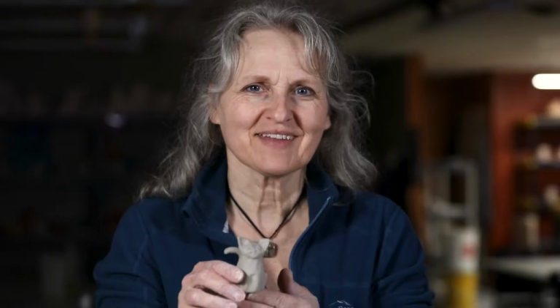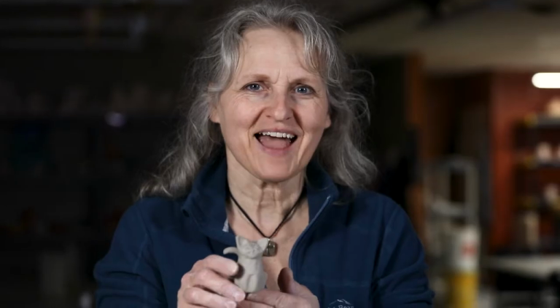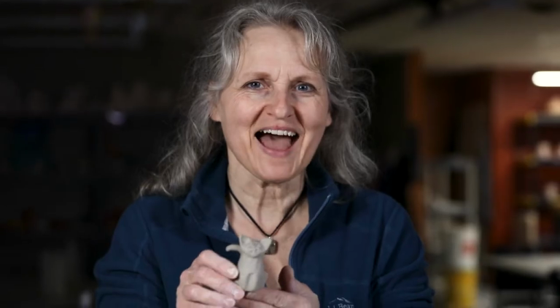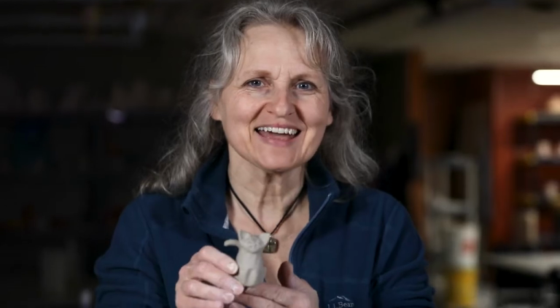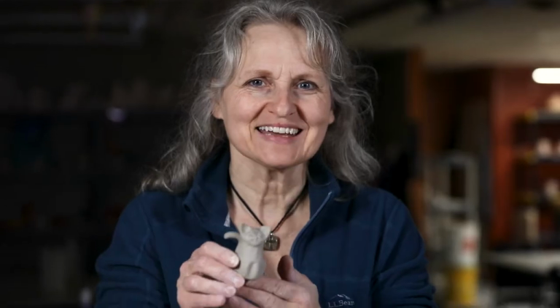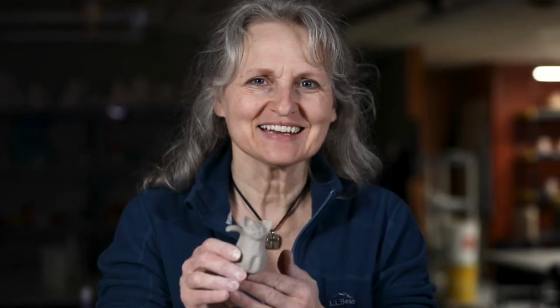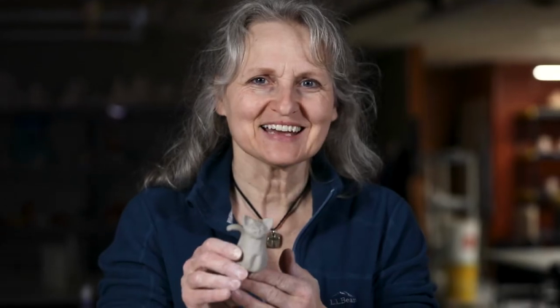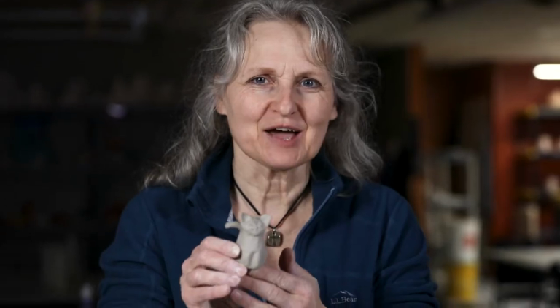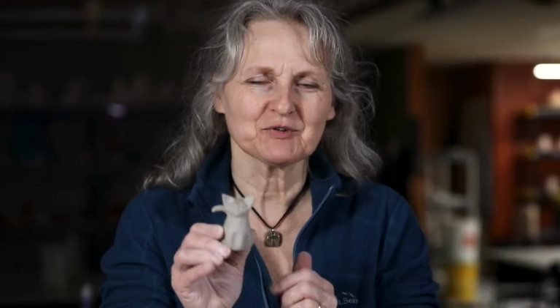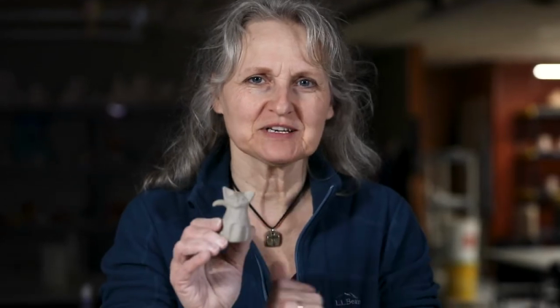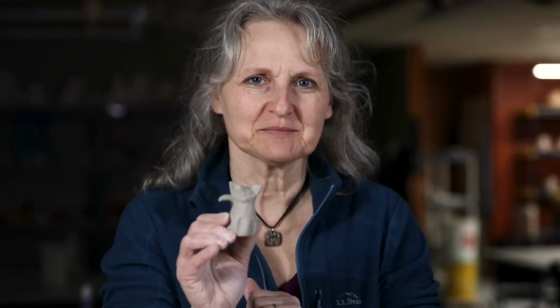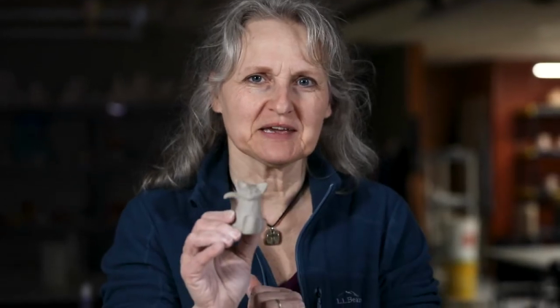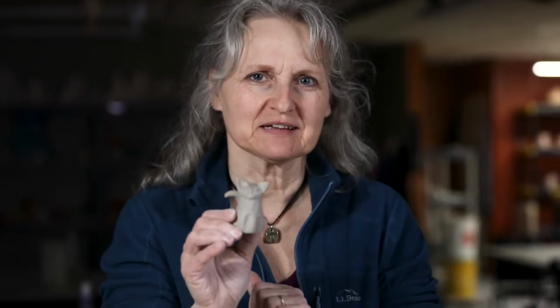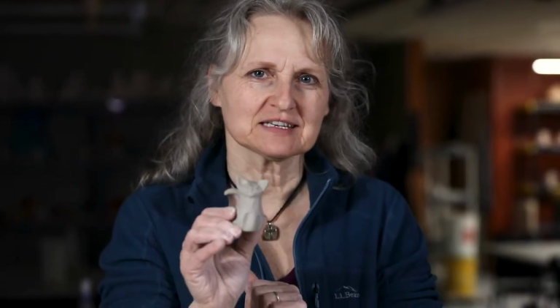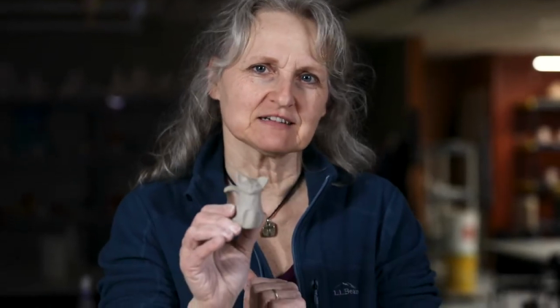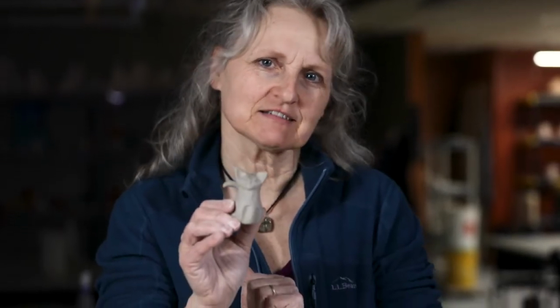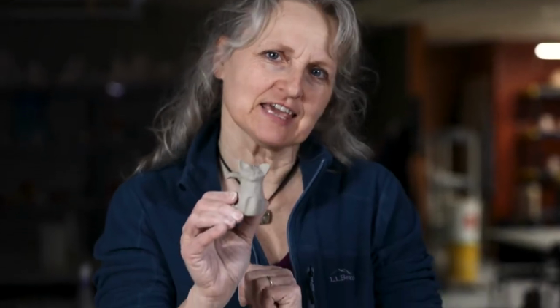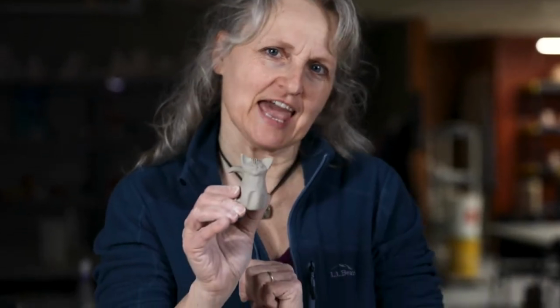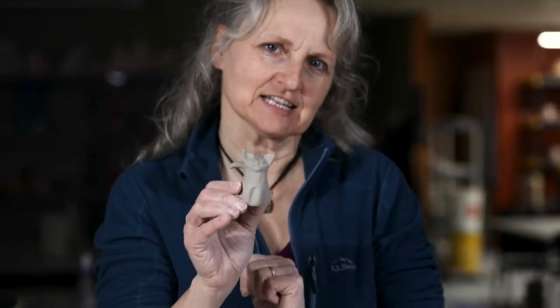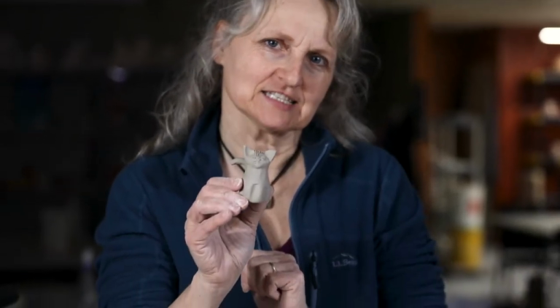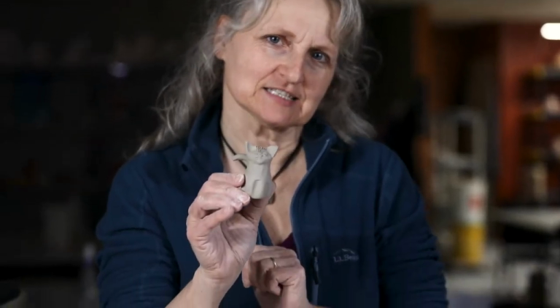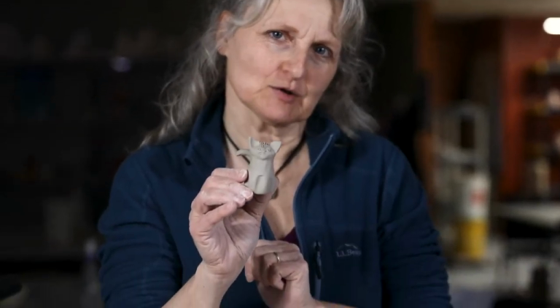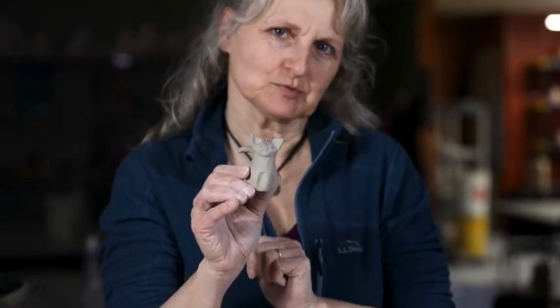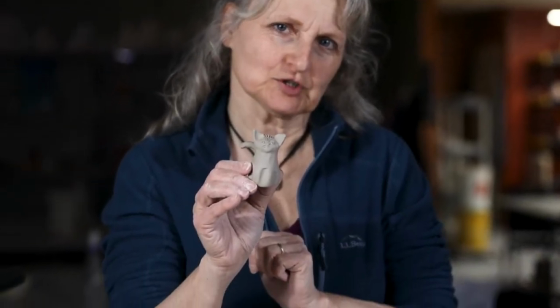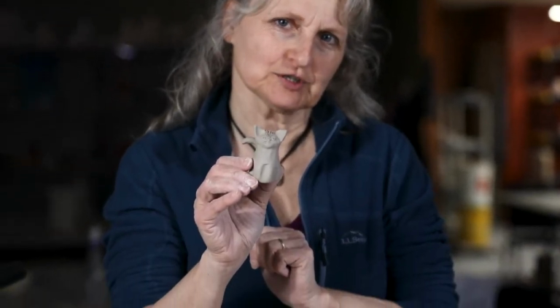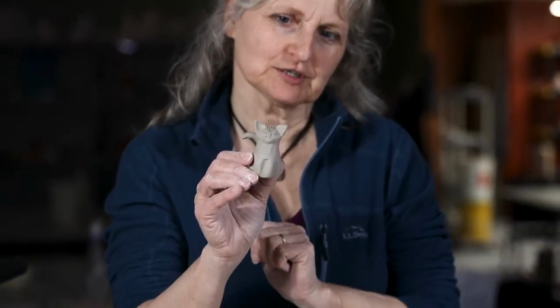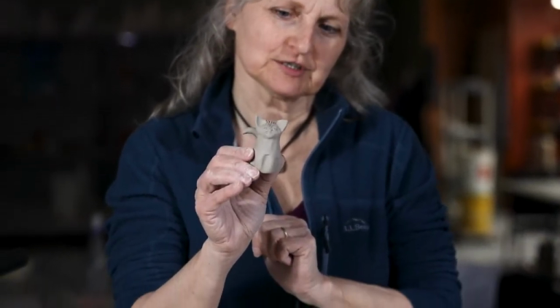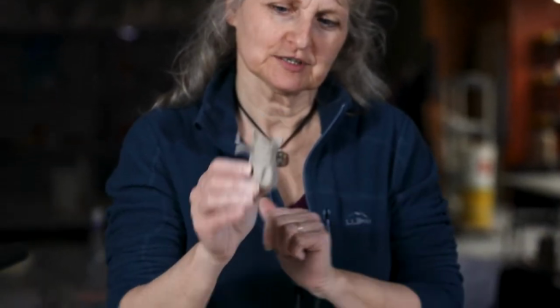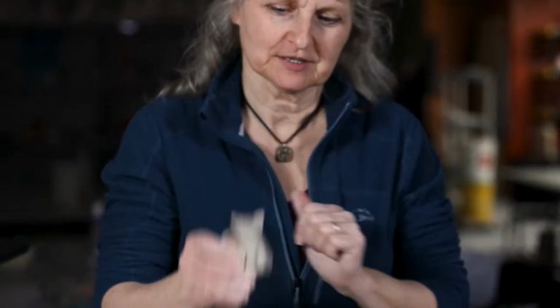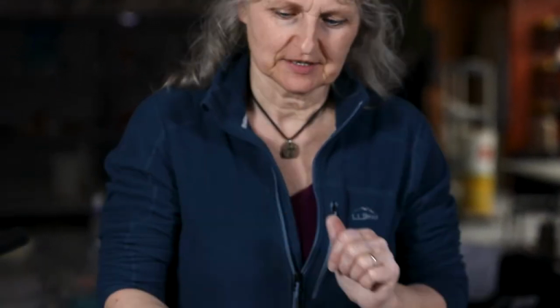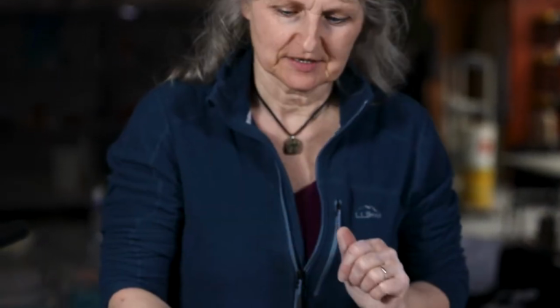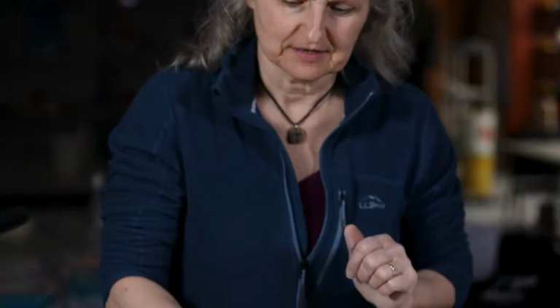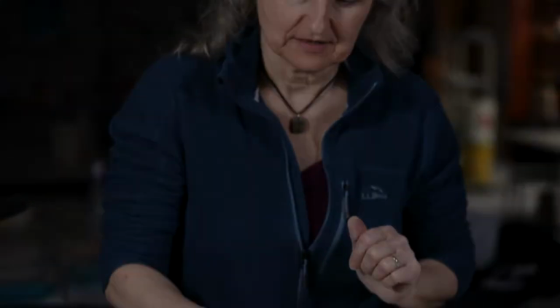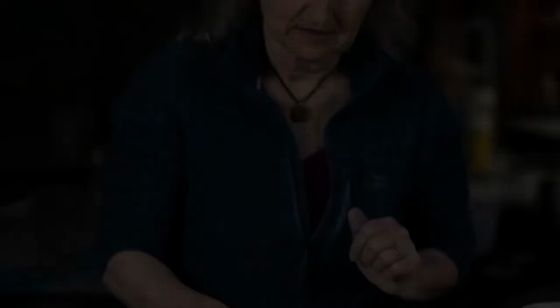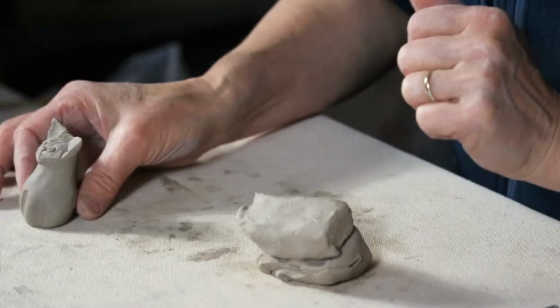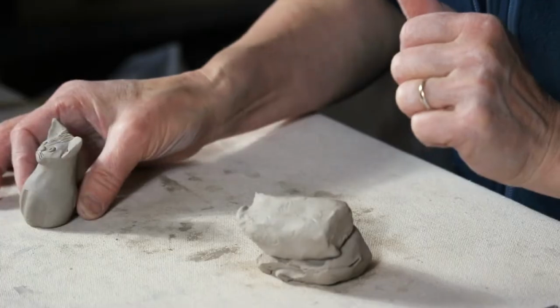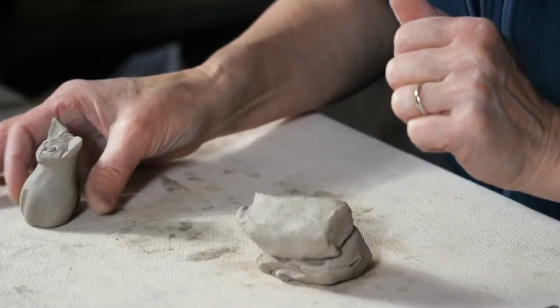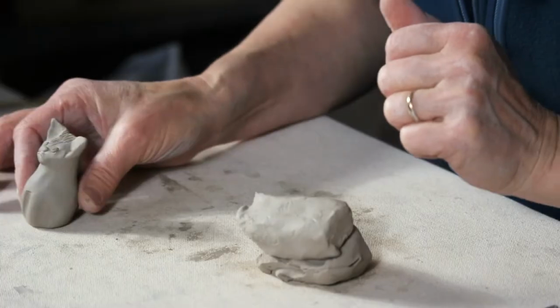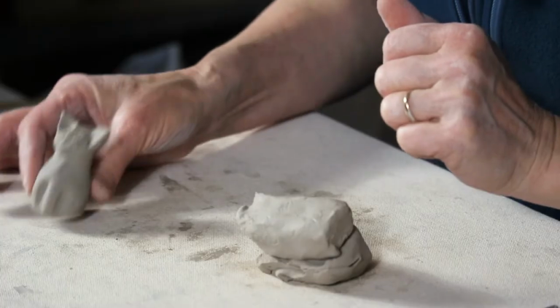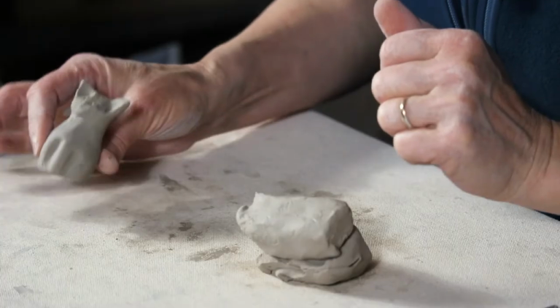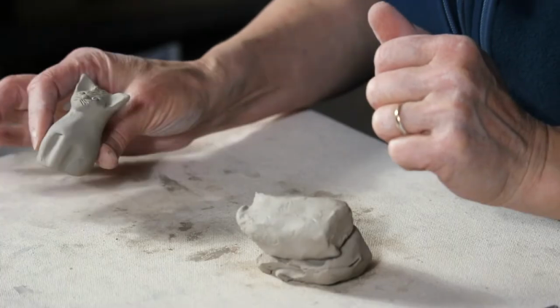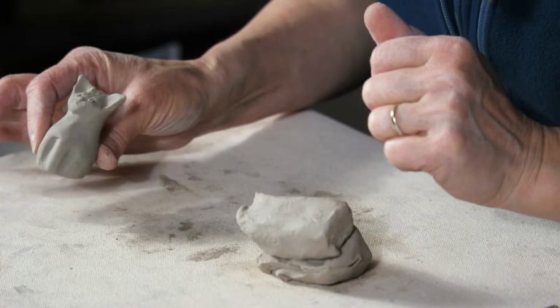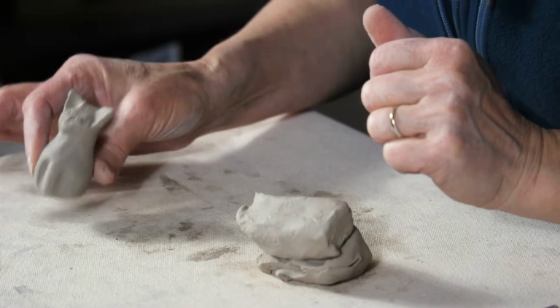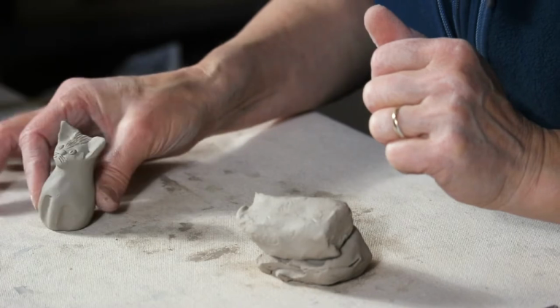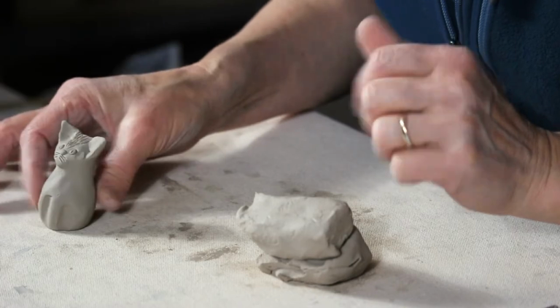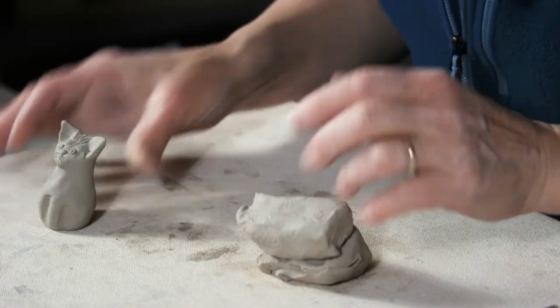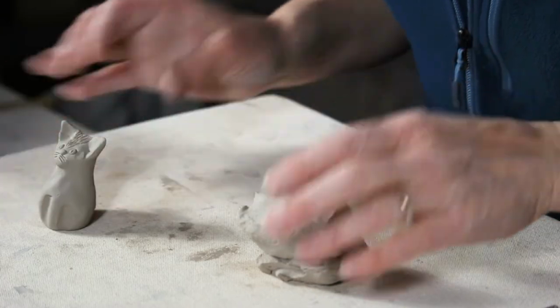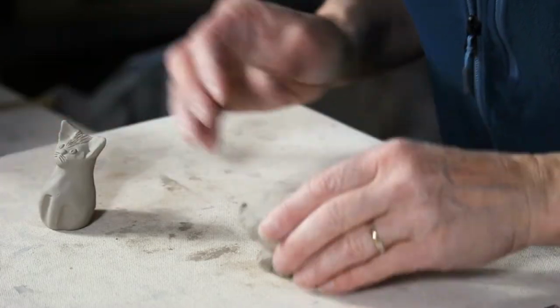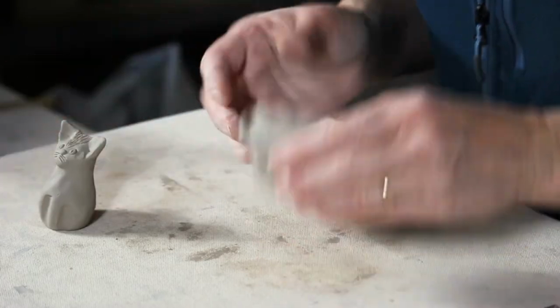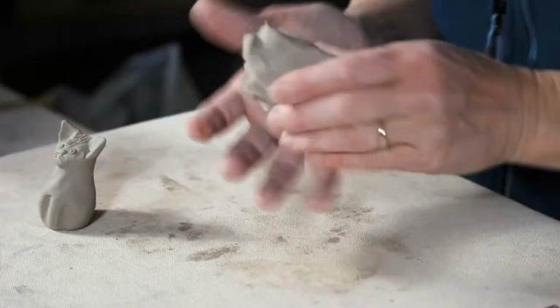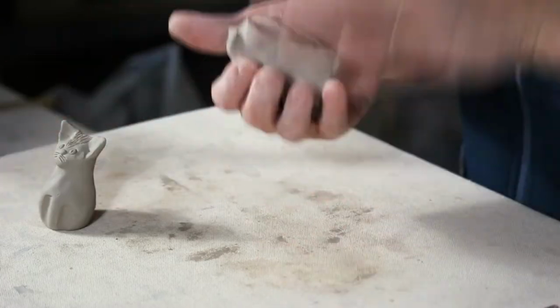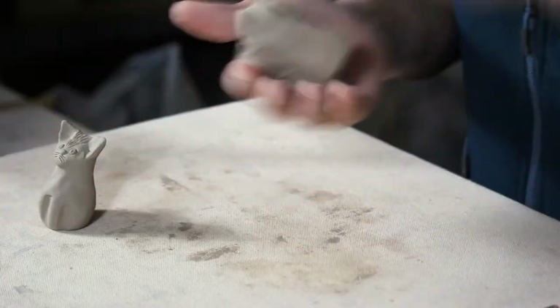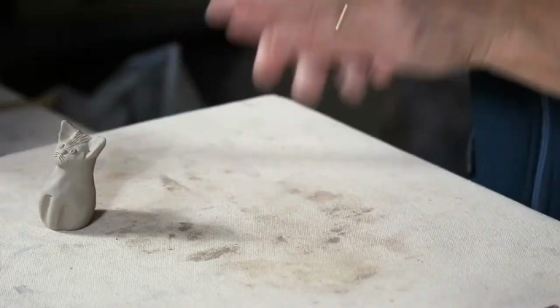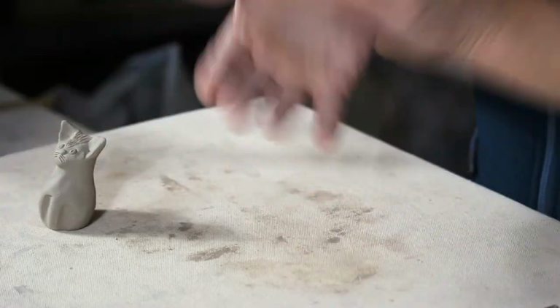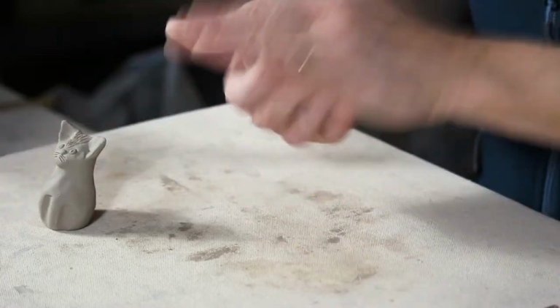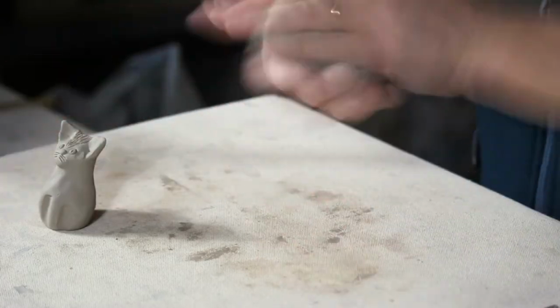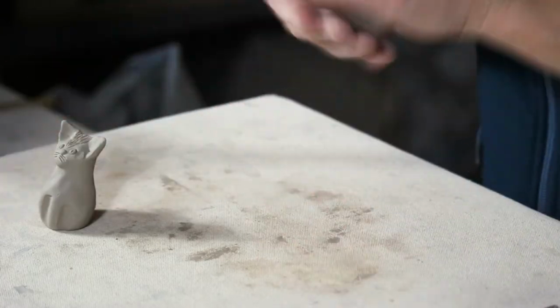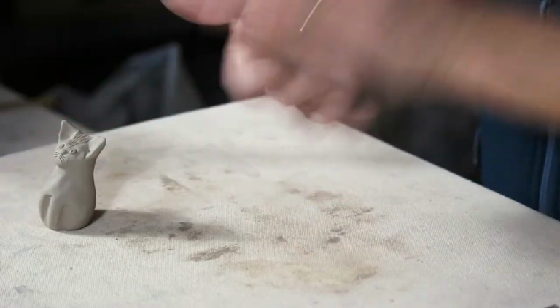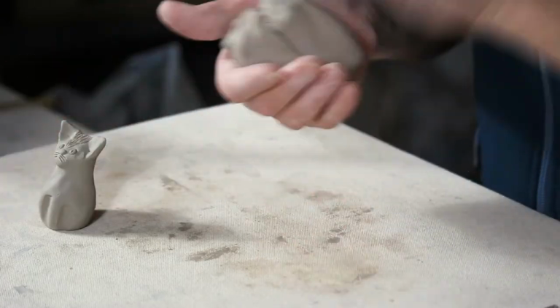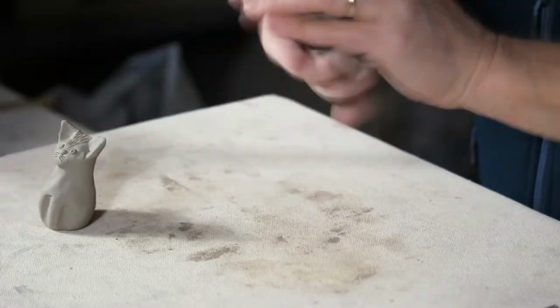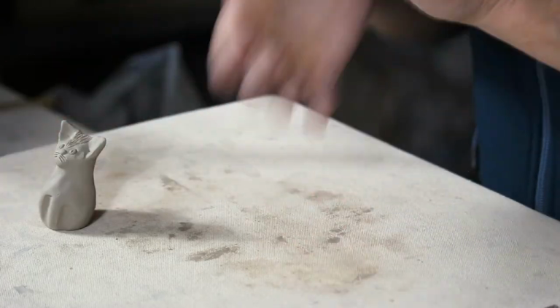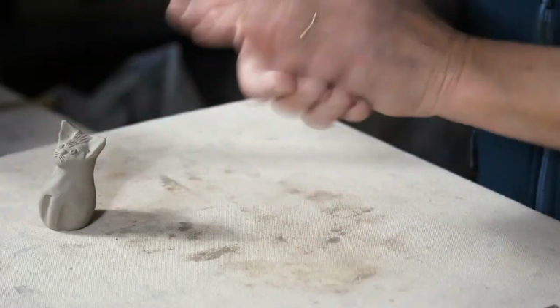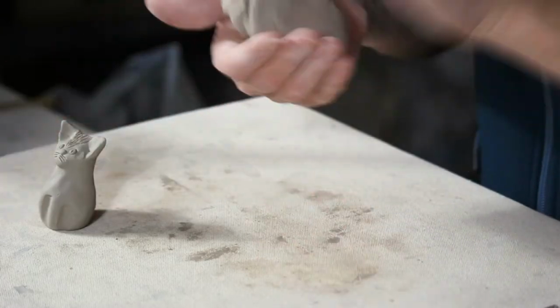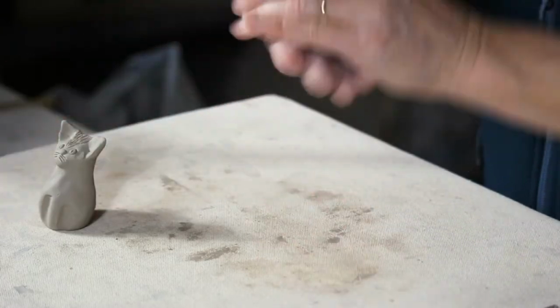Hi, I'm going to make a little cat sculpture. It's a very simple, whimsical cat.